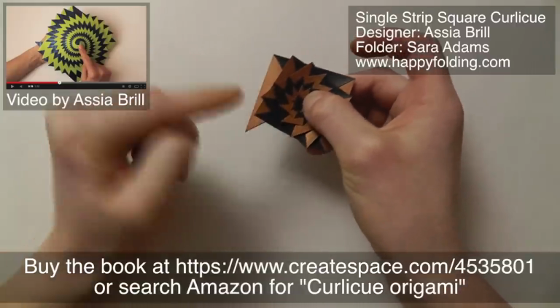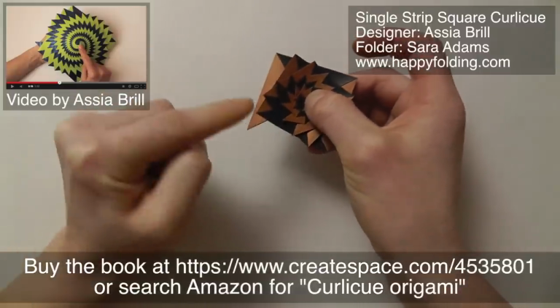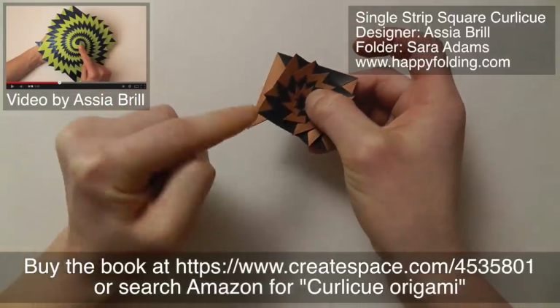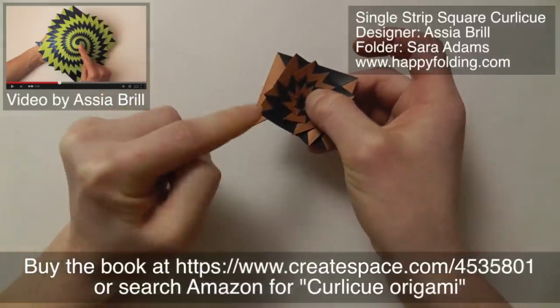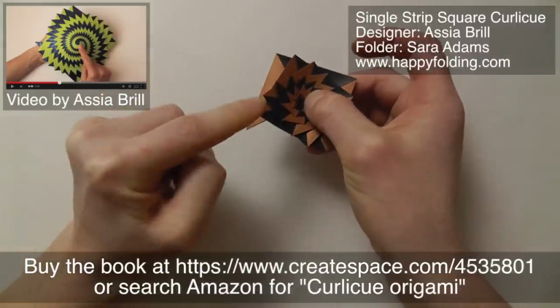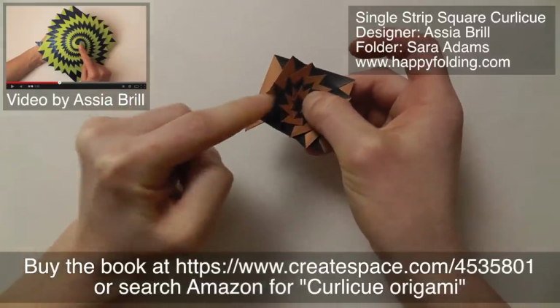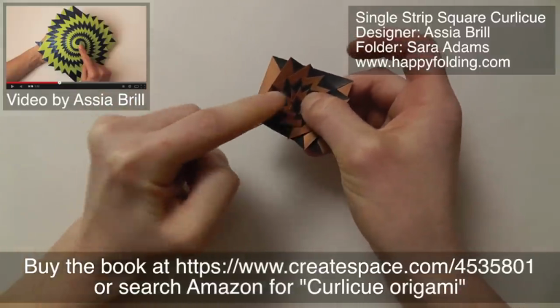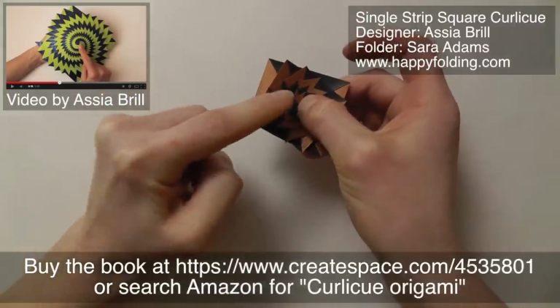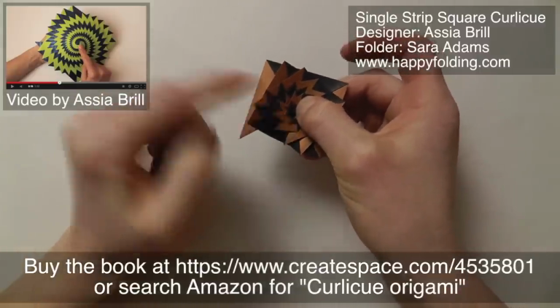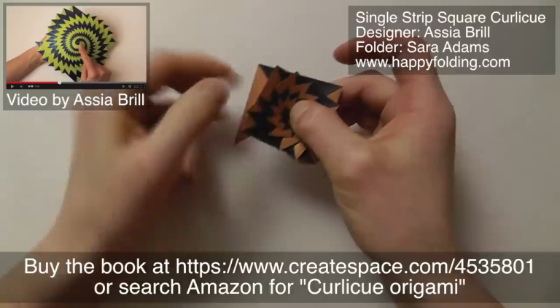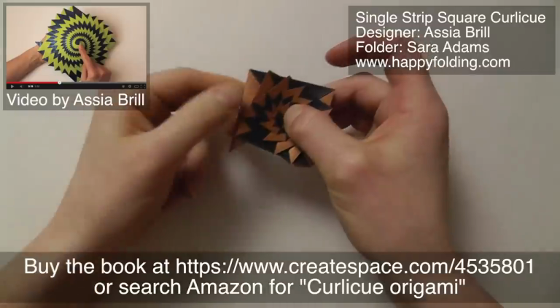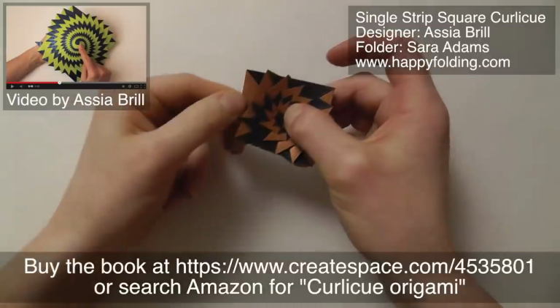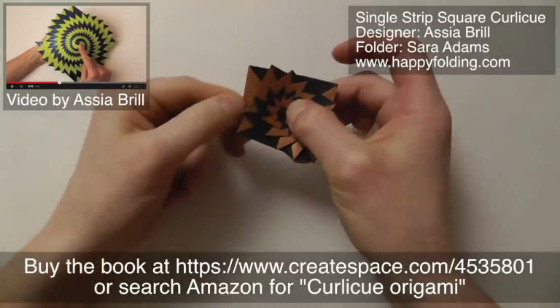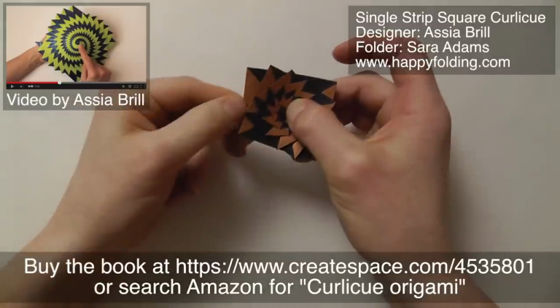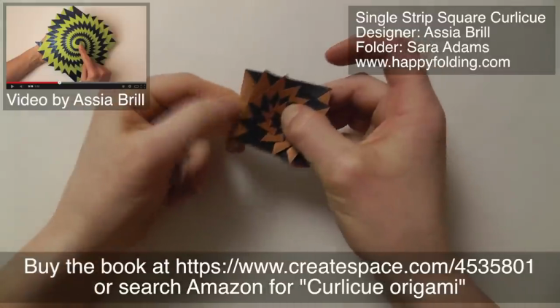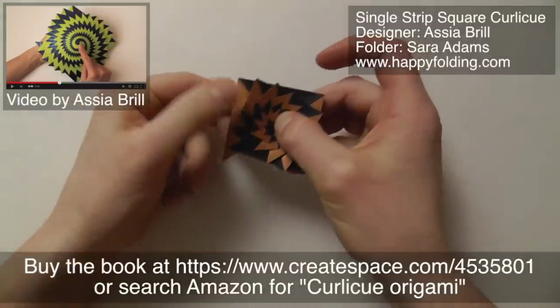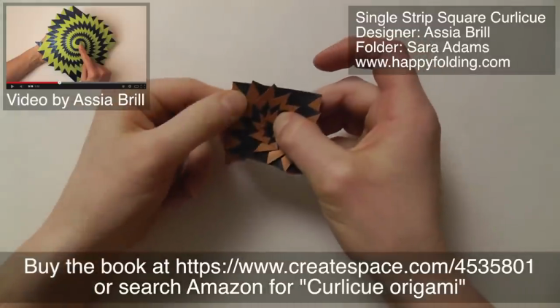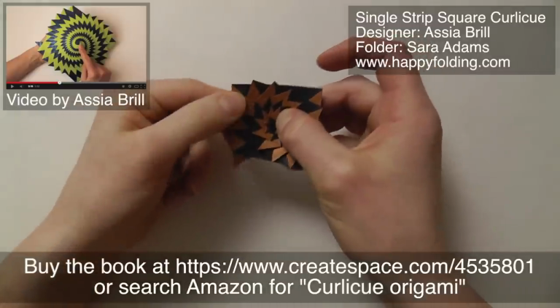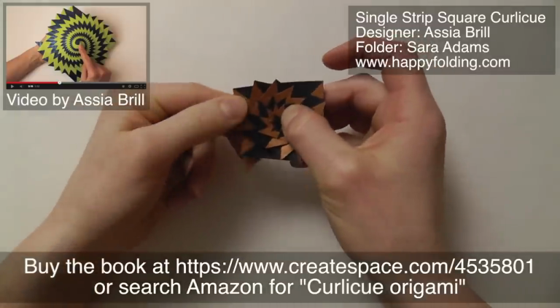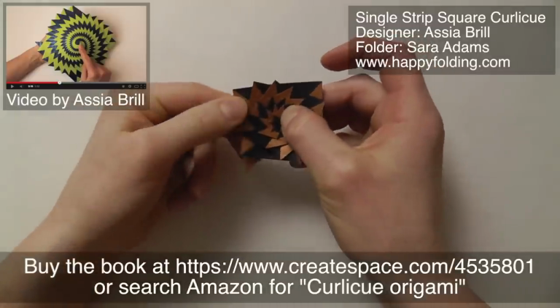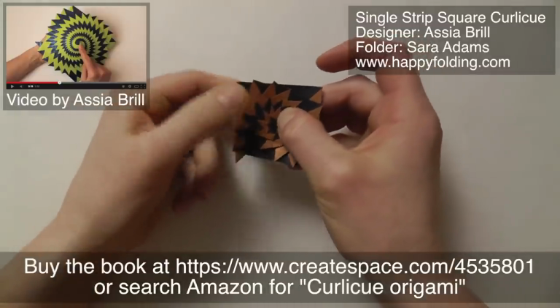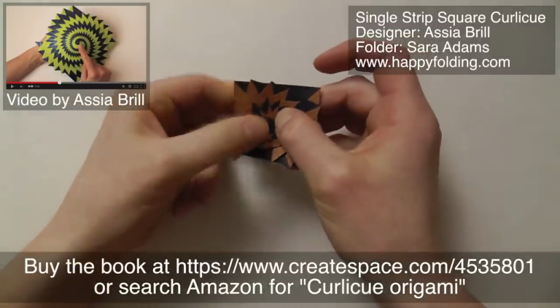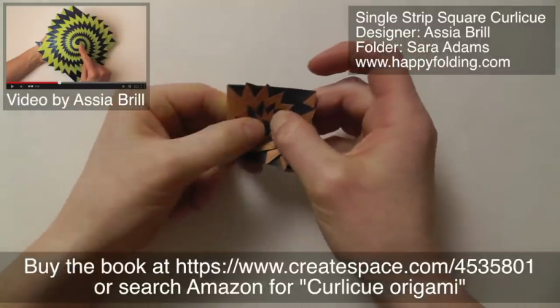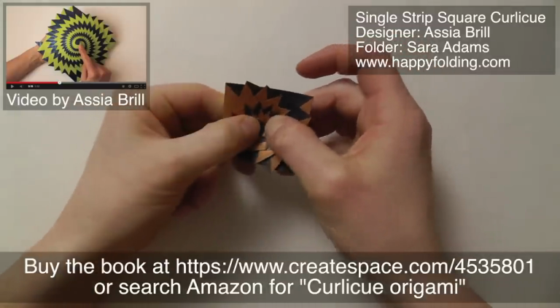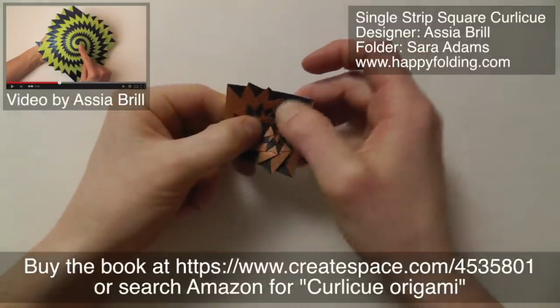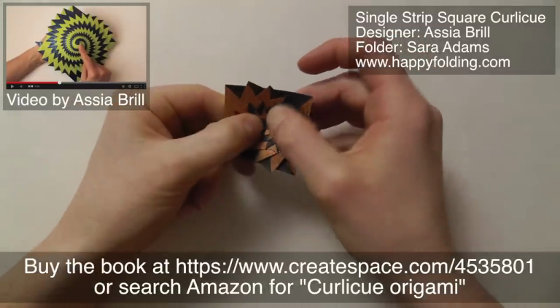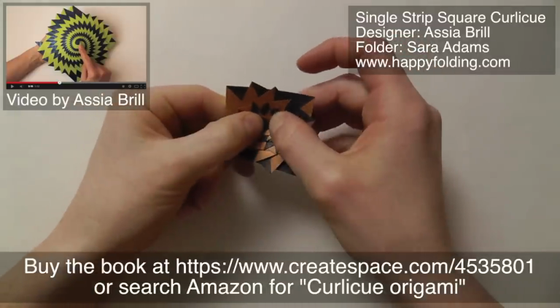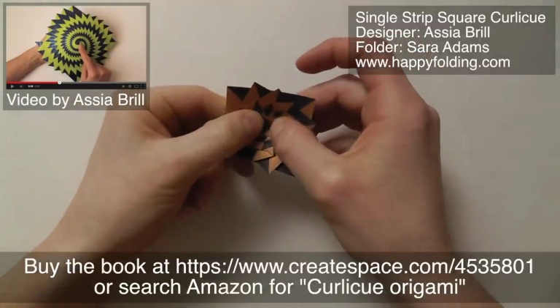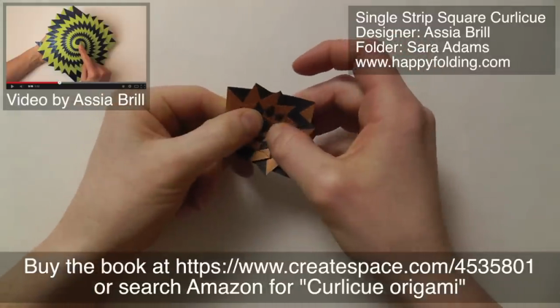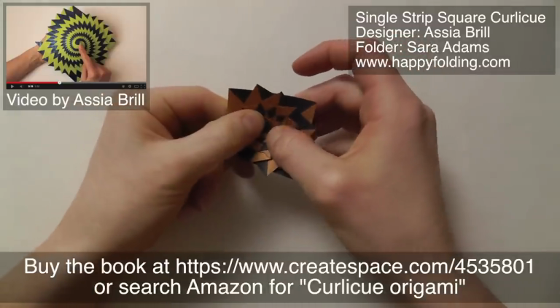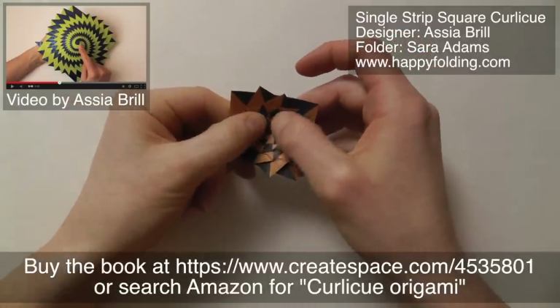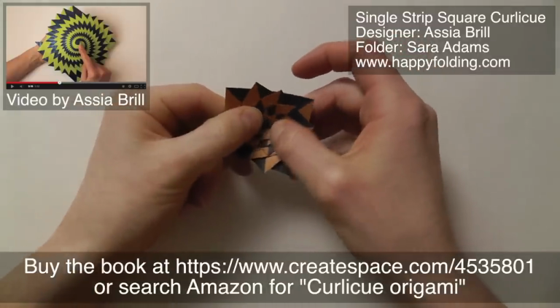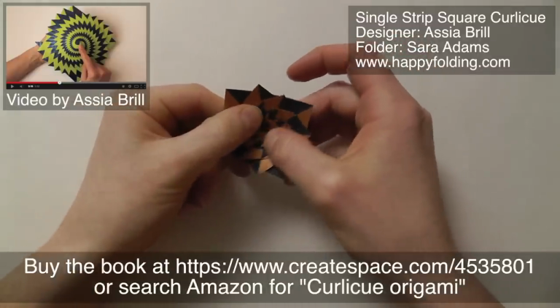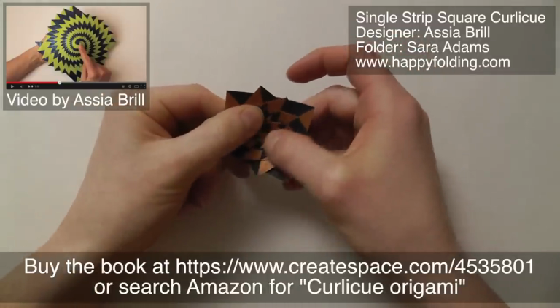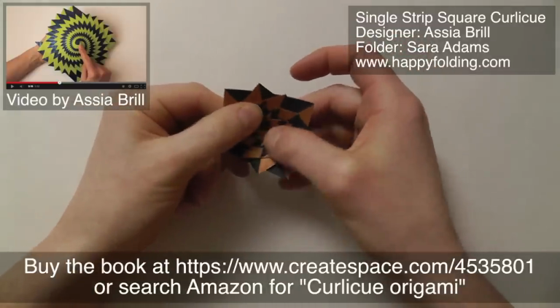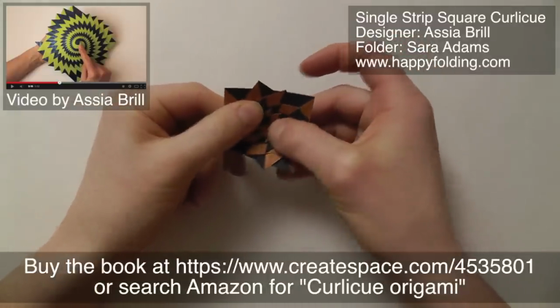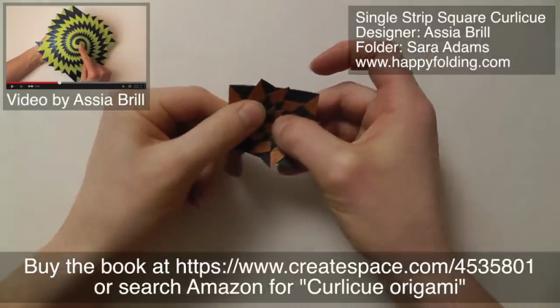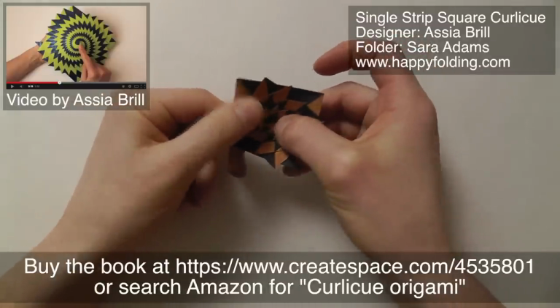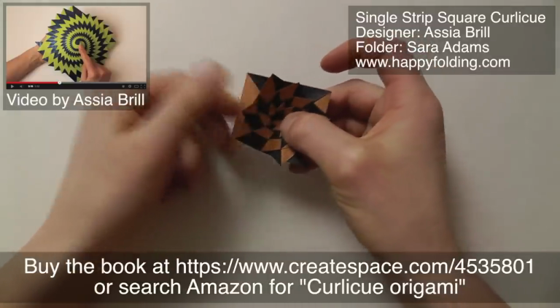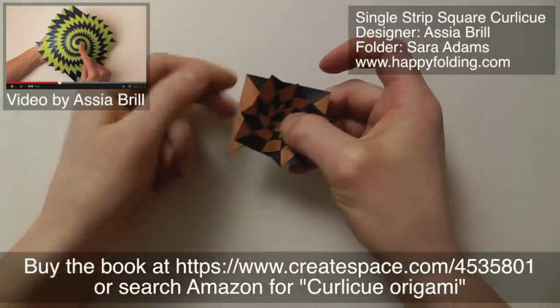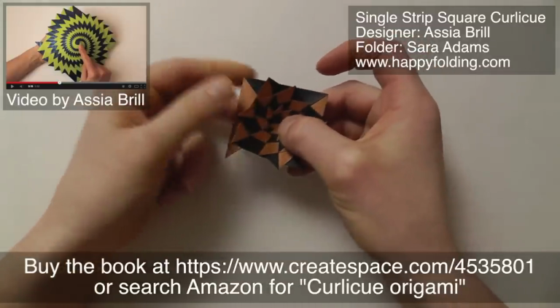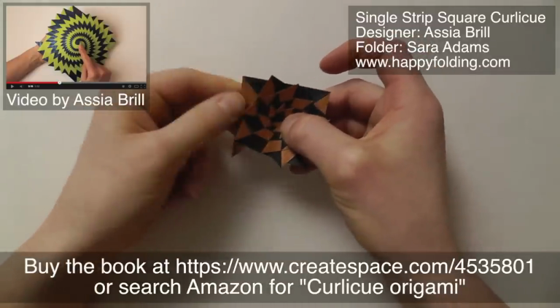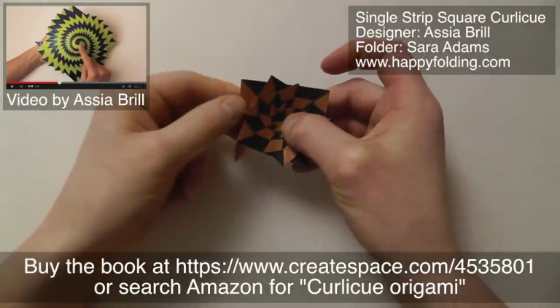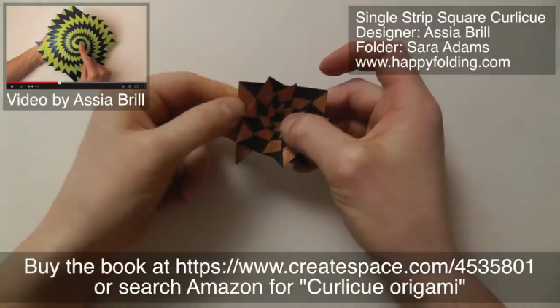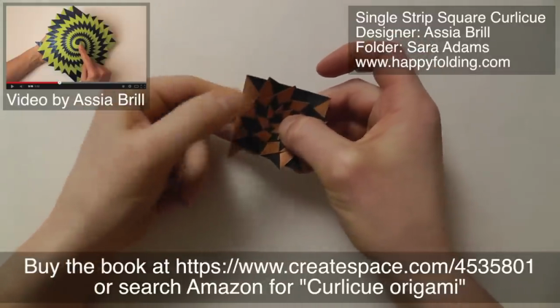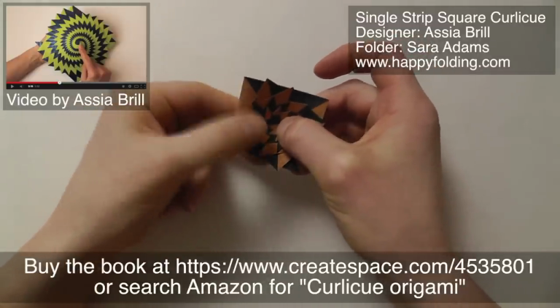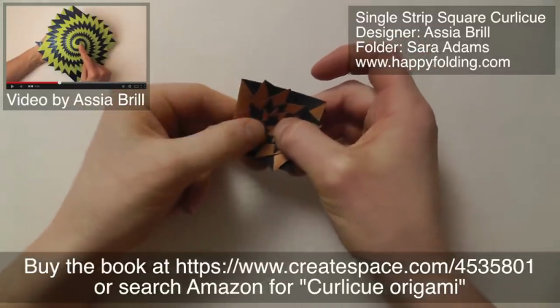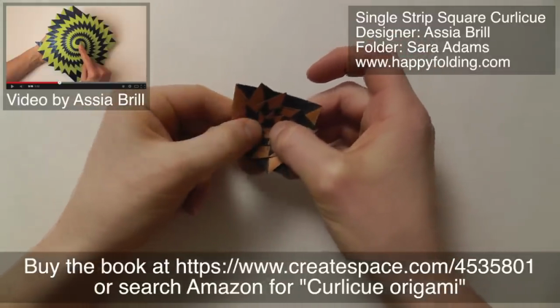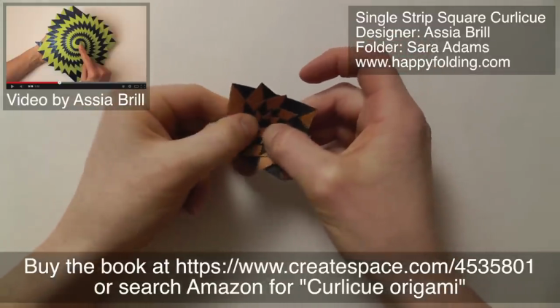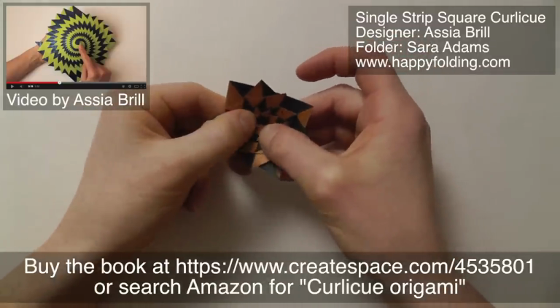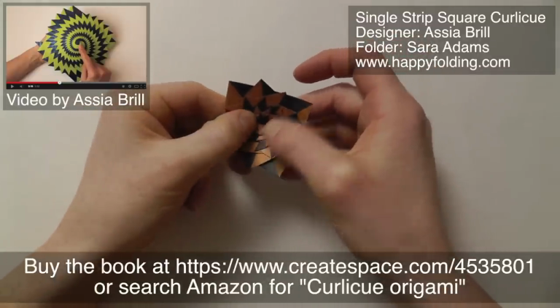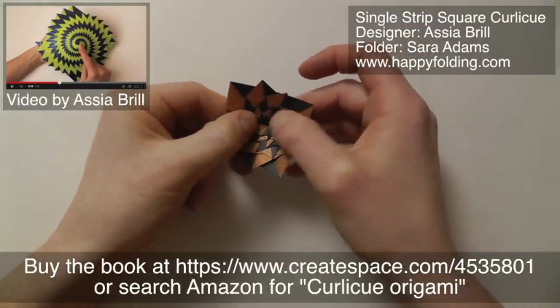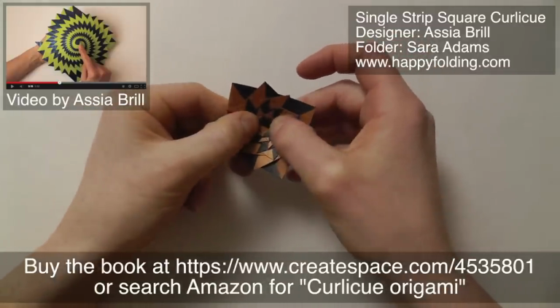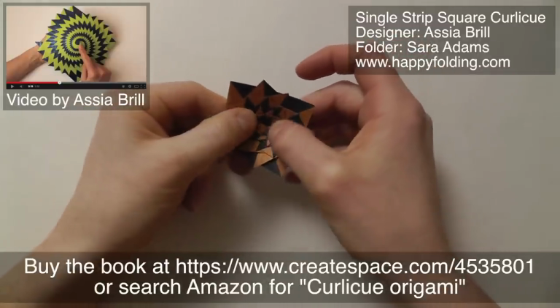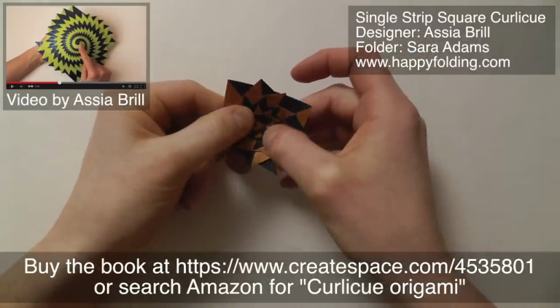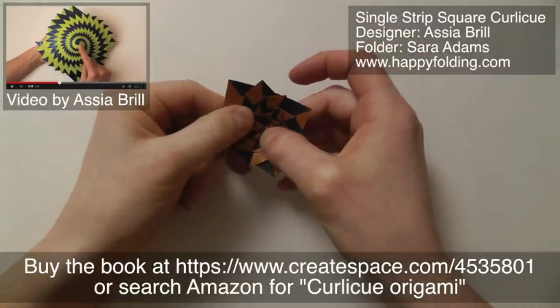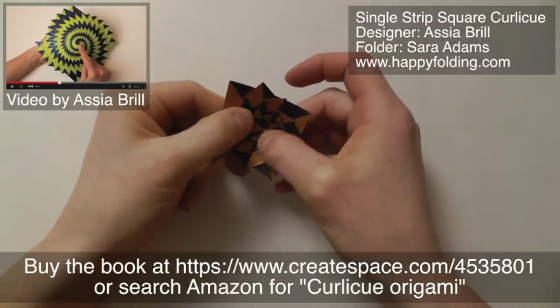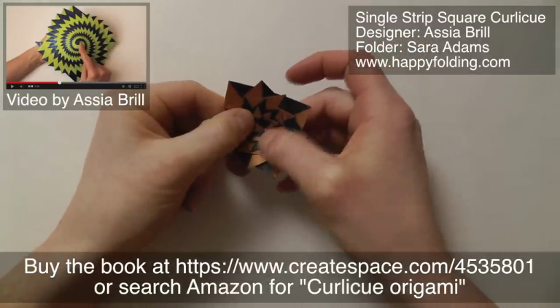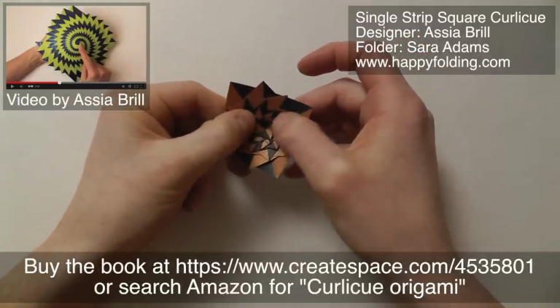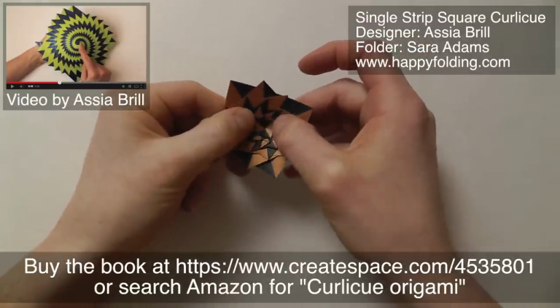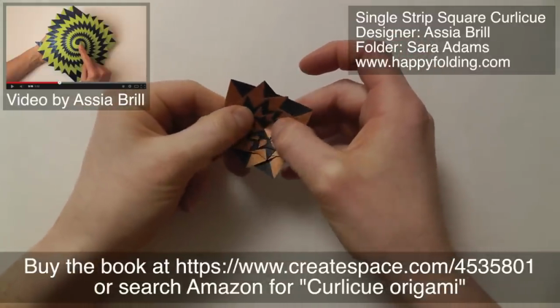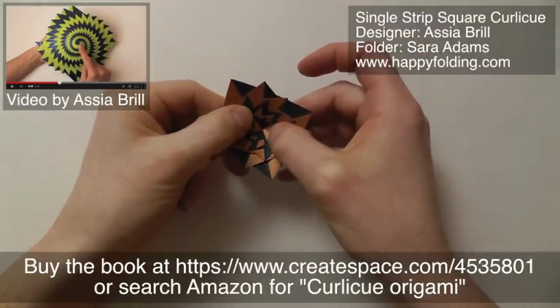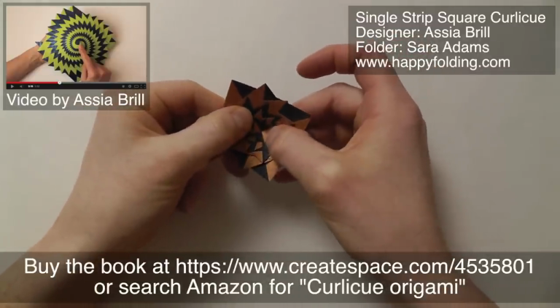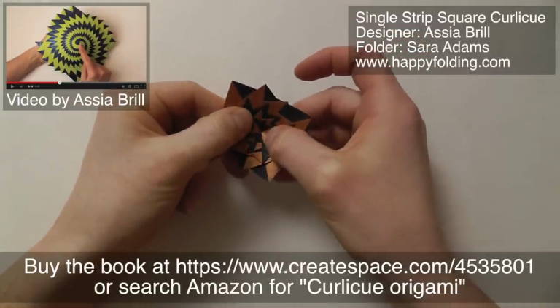Can you see that? Very, very nice. And with even more layers I think it gets even more fantastic.